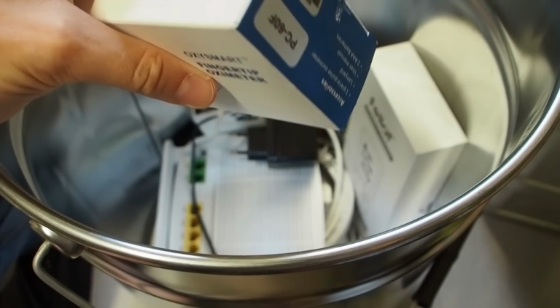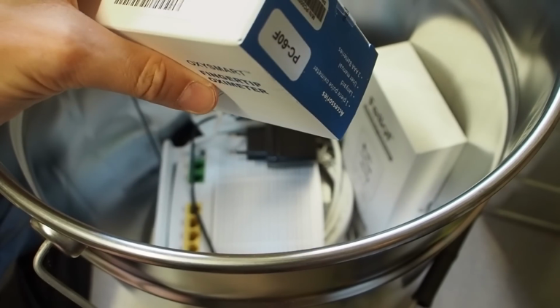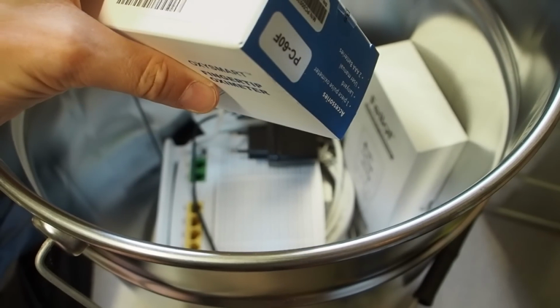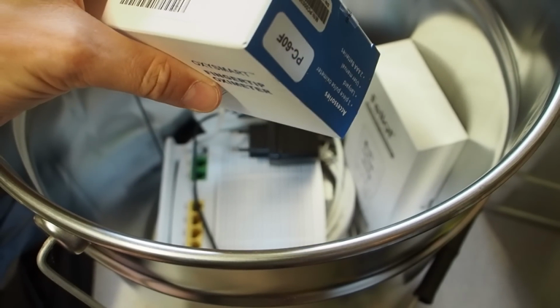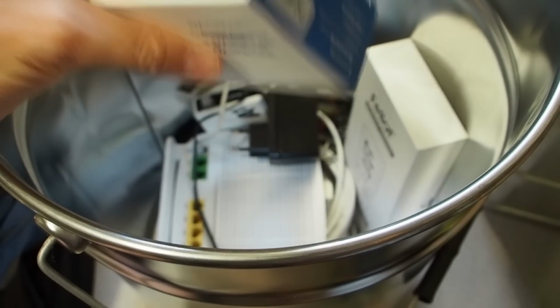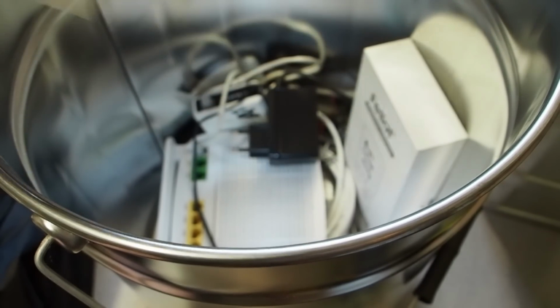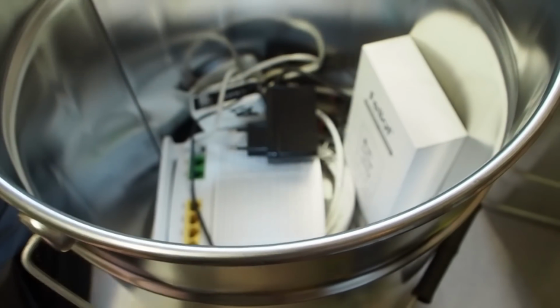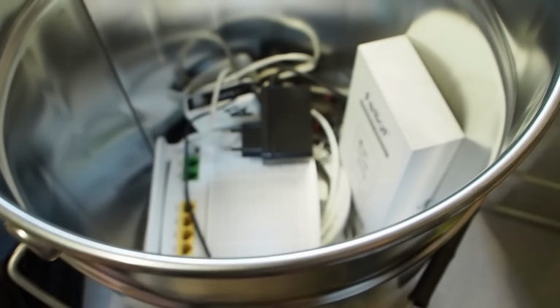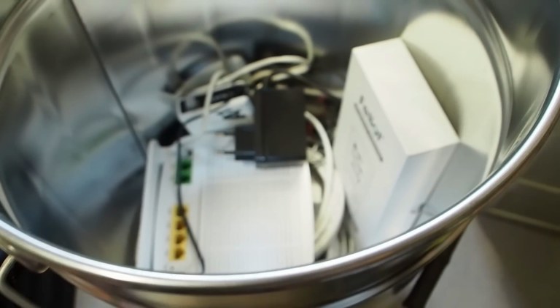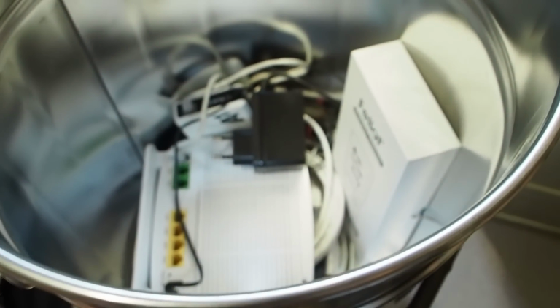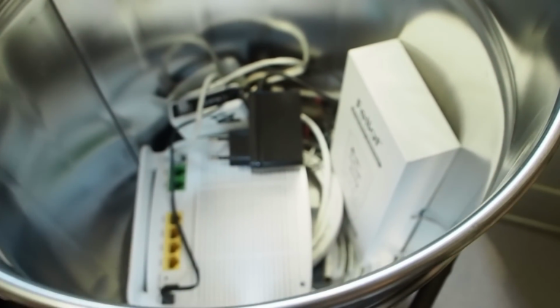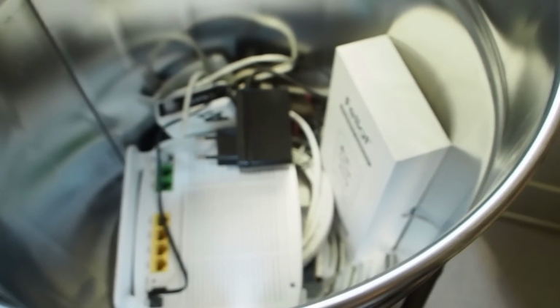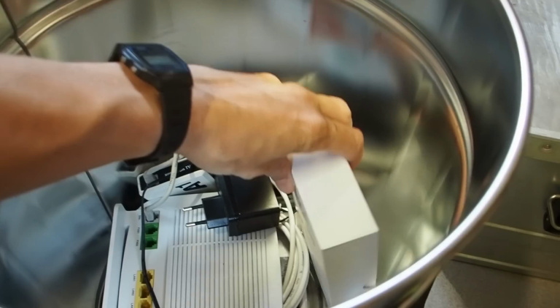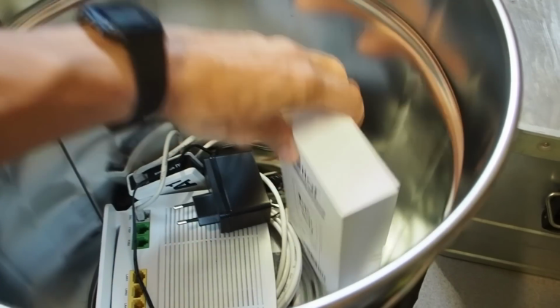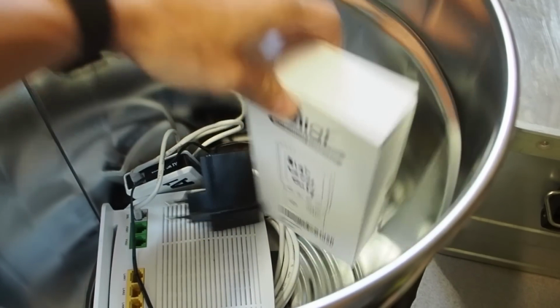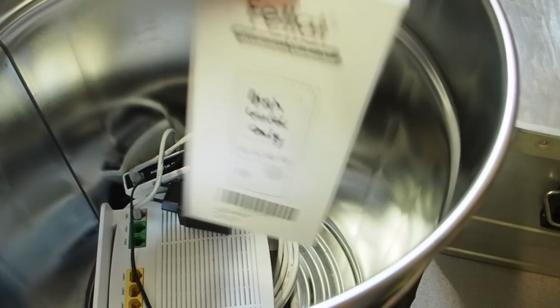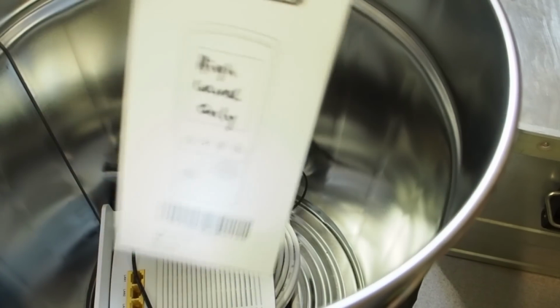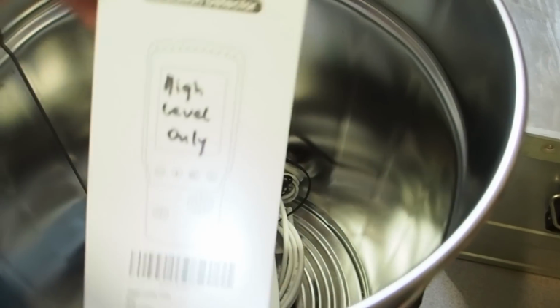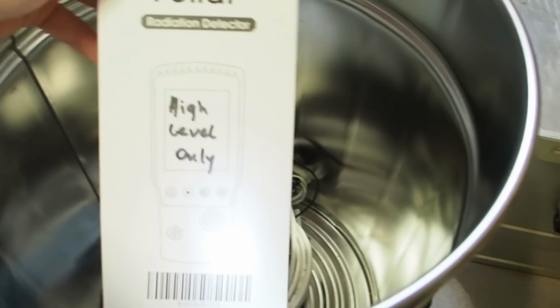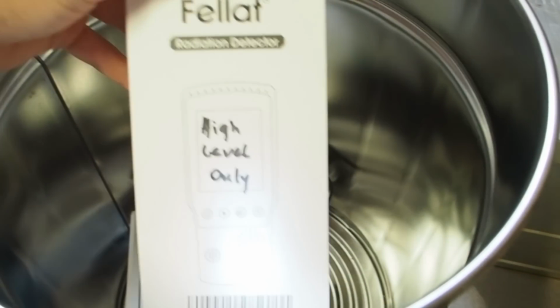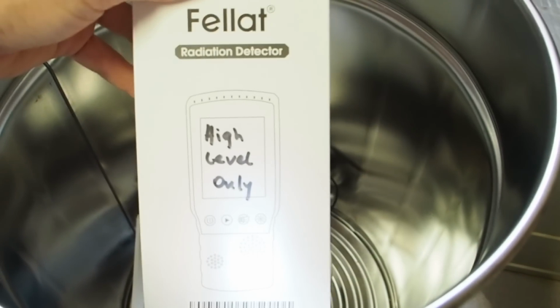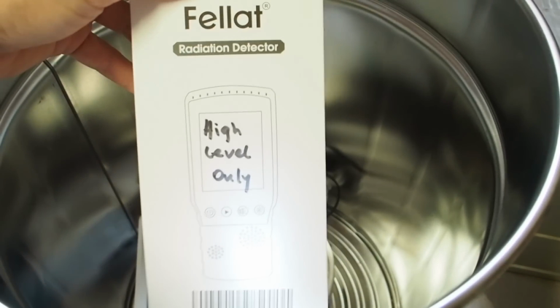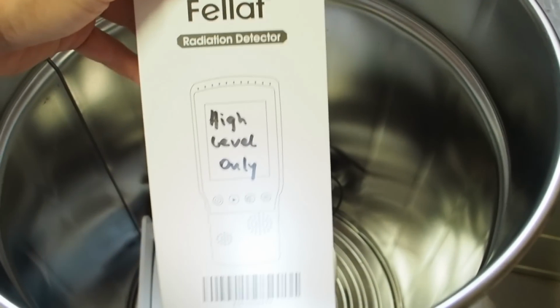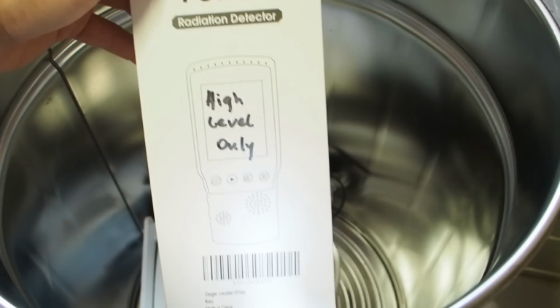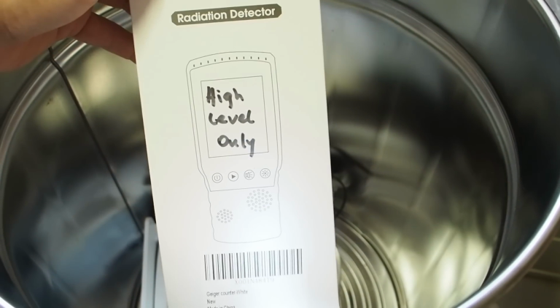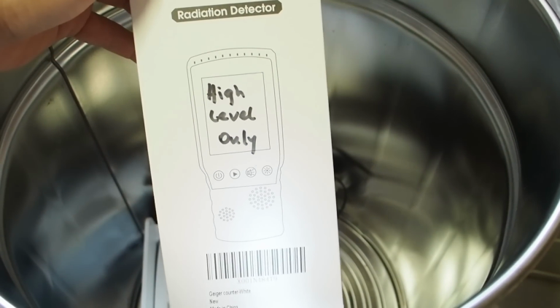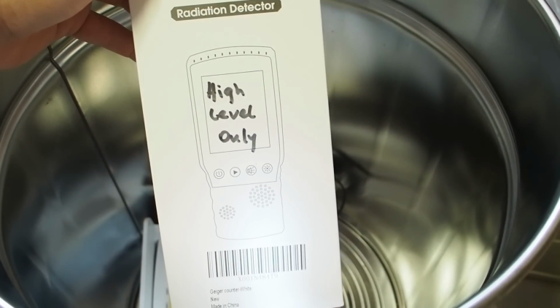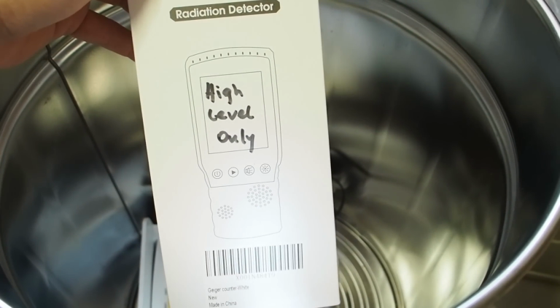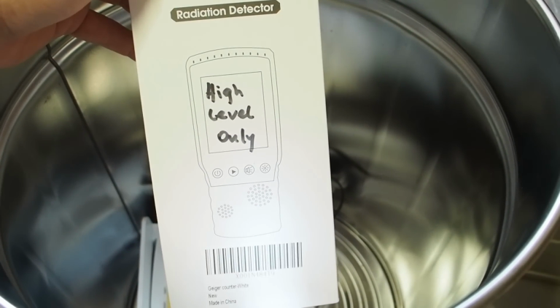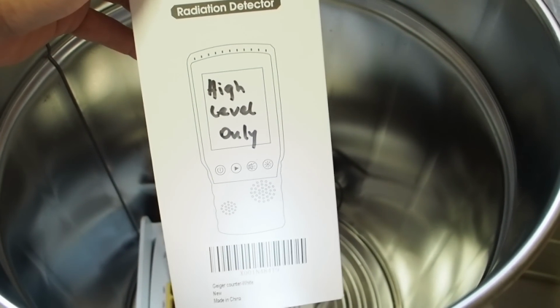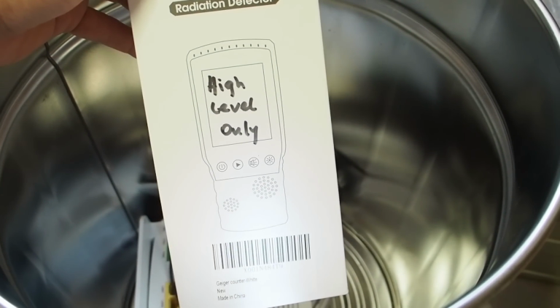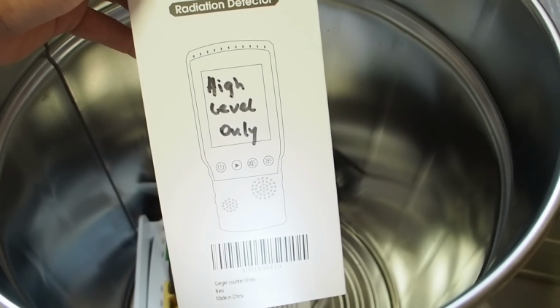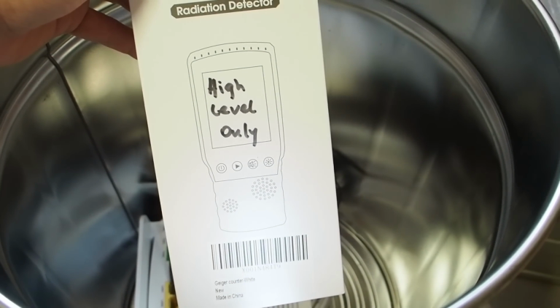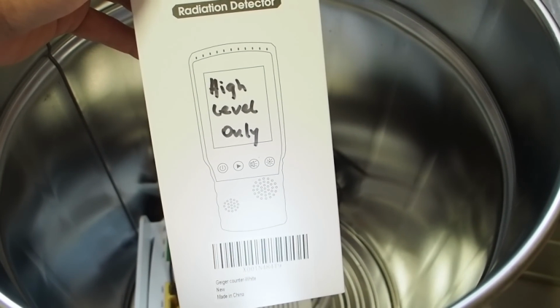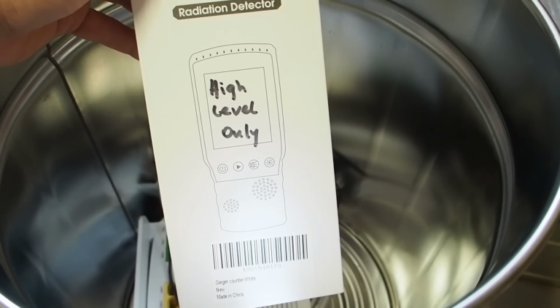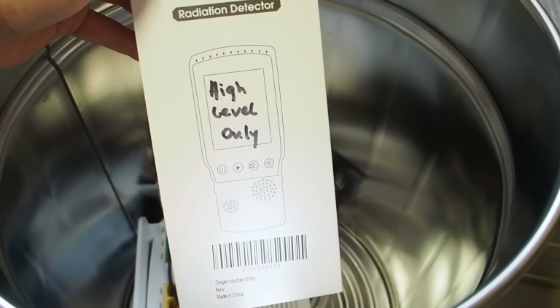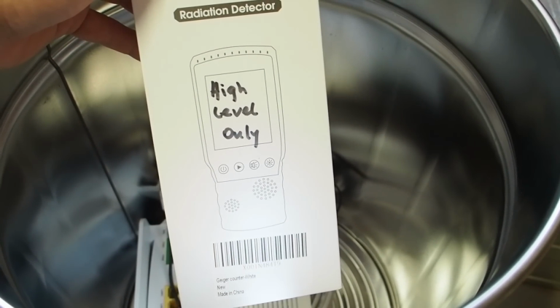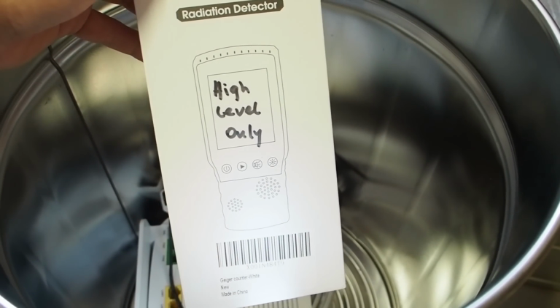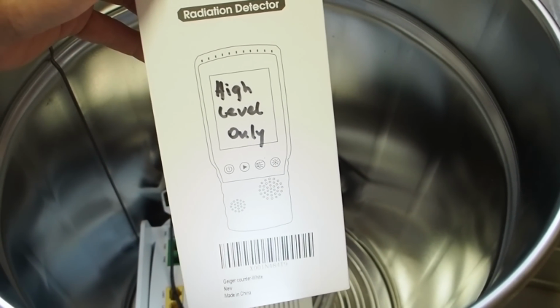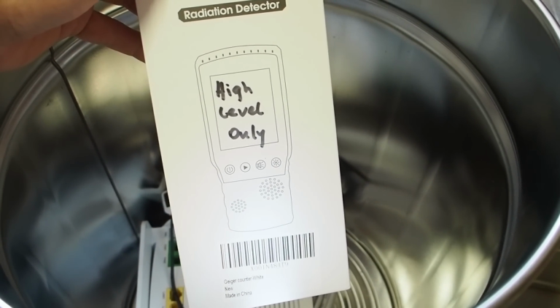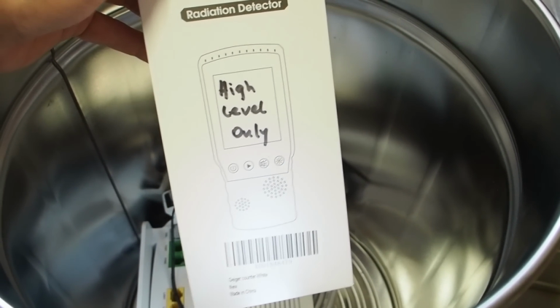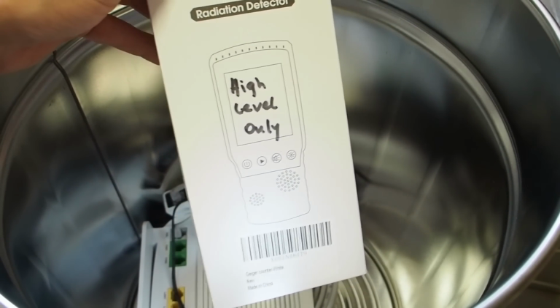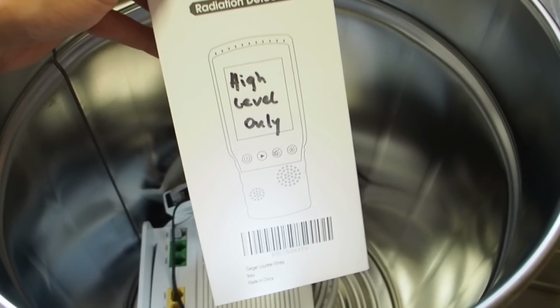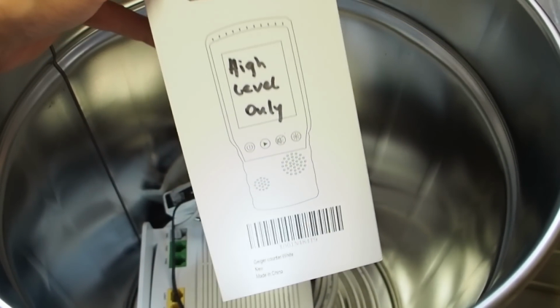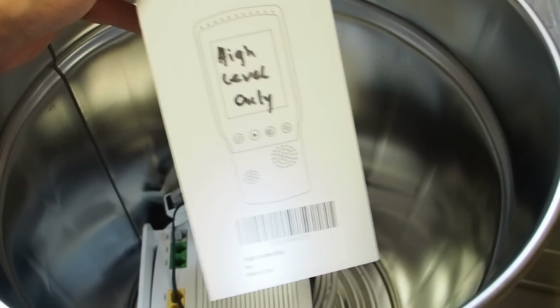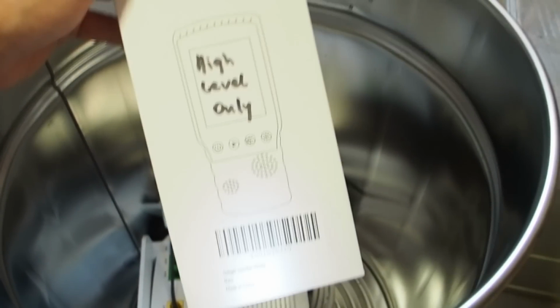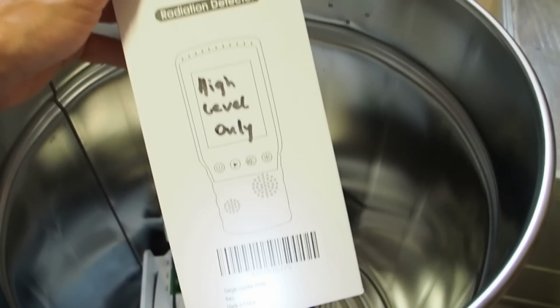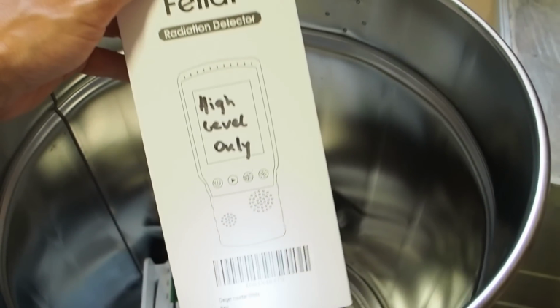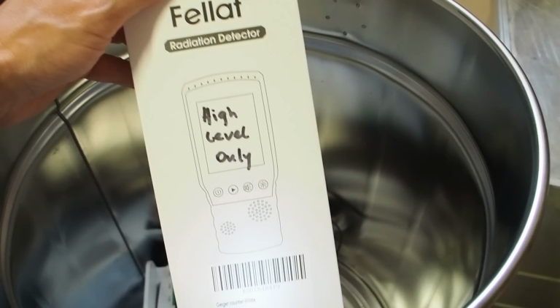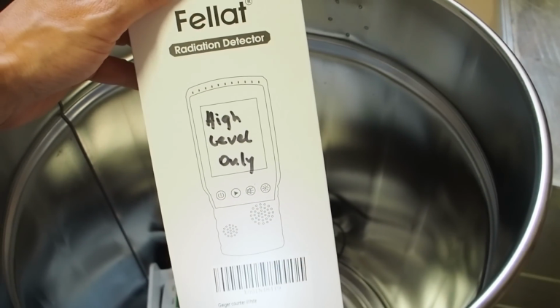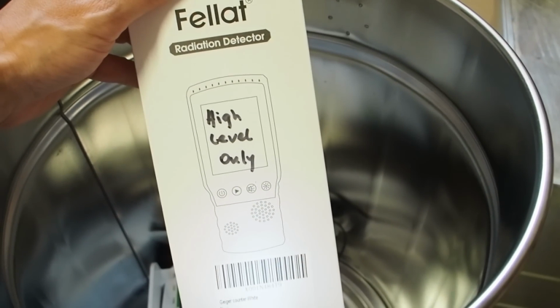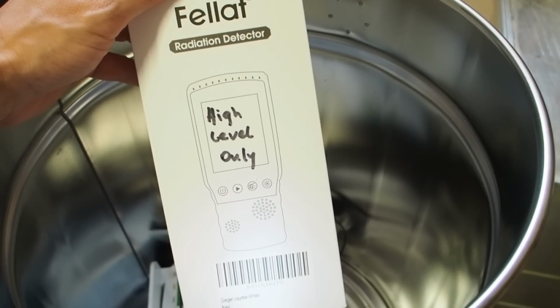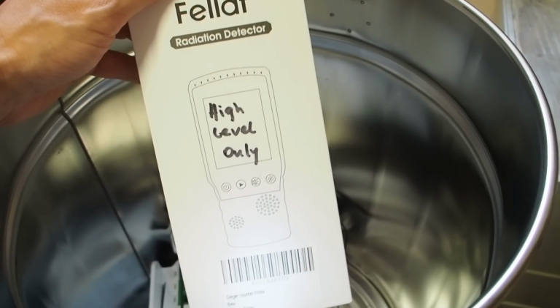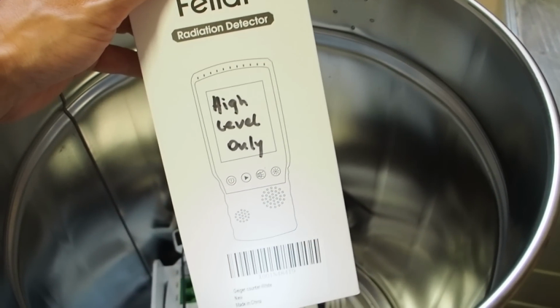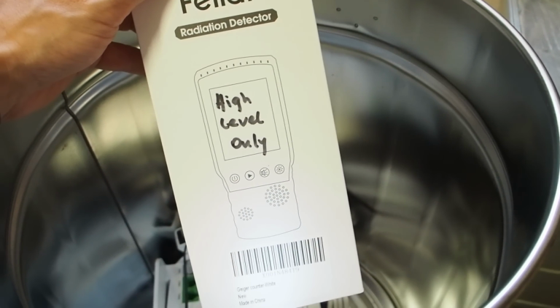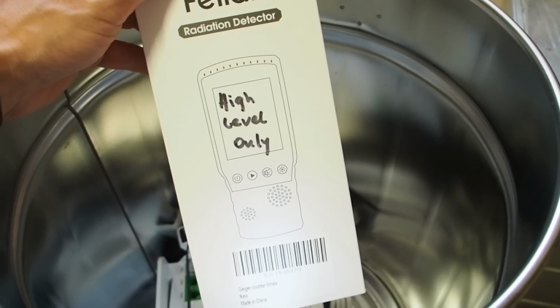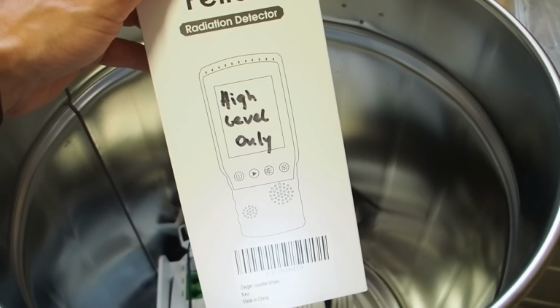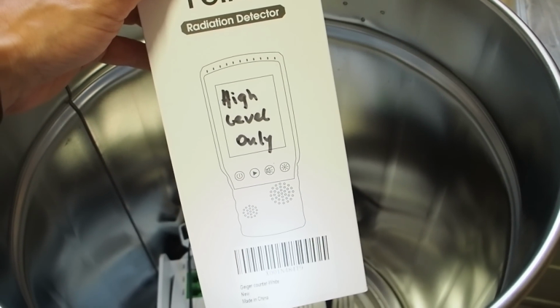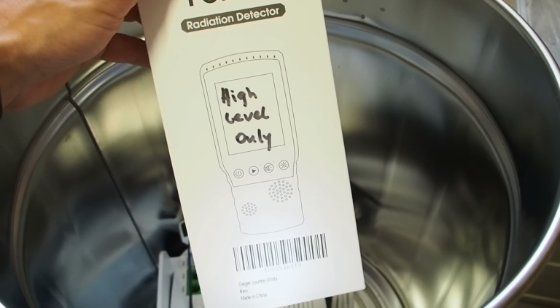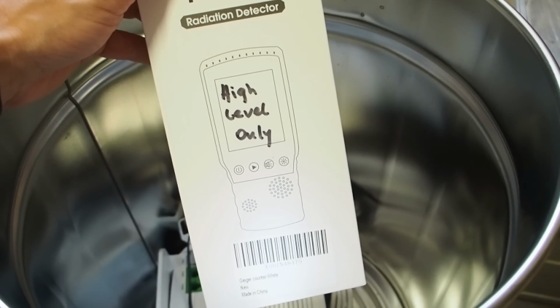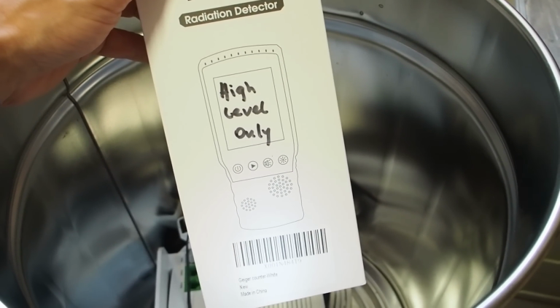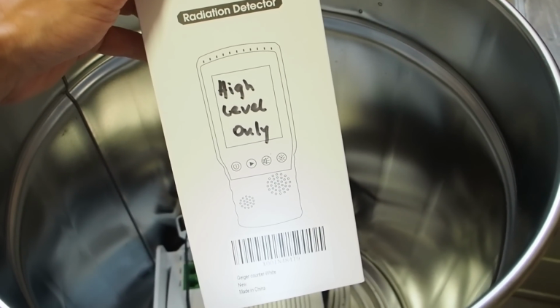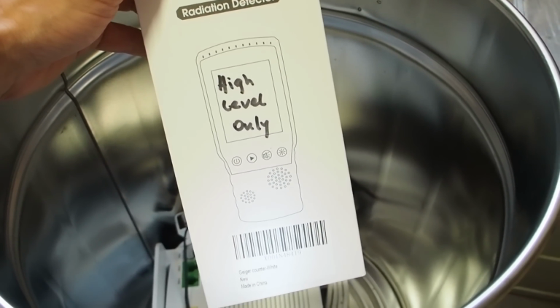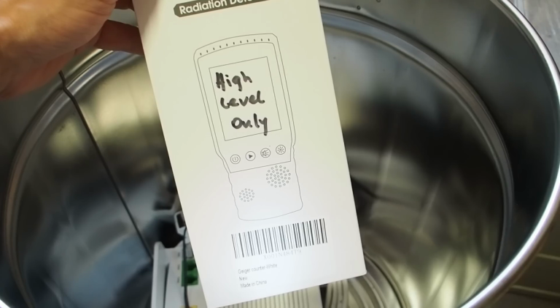Then I got a pulse oximeter - it's always good to have medical equipment. Then I got a Geiger counter, and this is for high levels only, so it doesn't detect very low radiation.